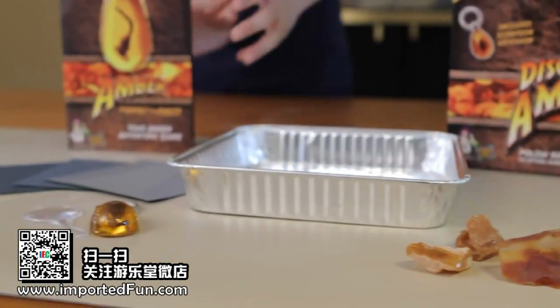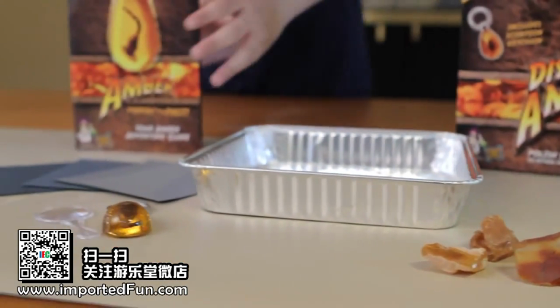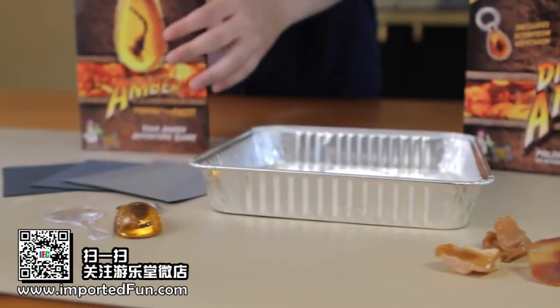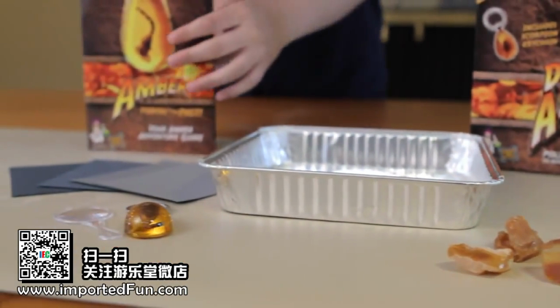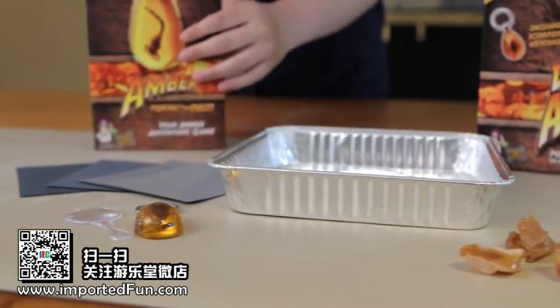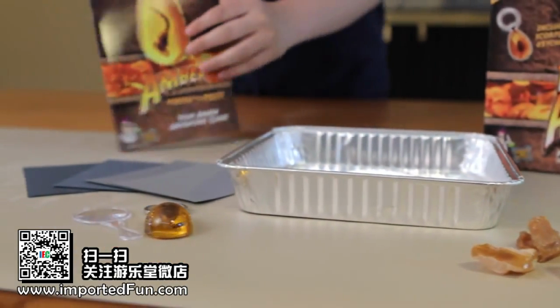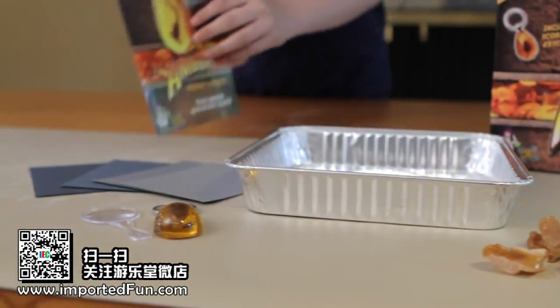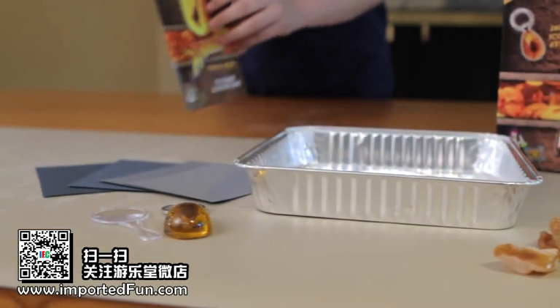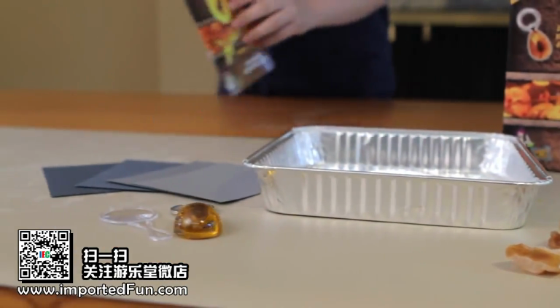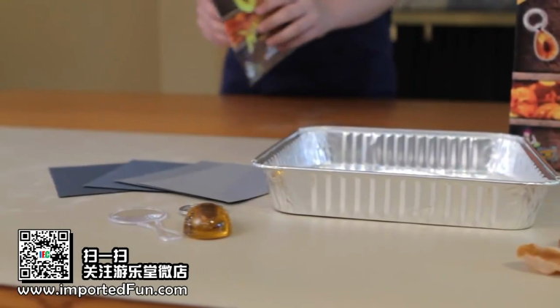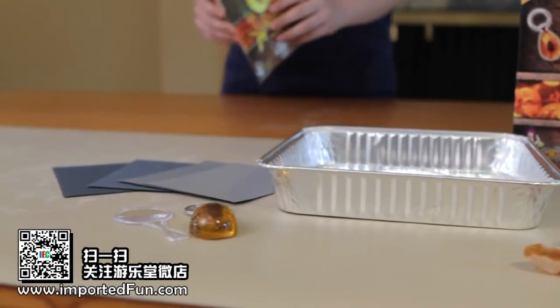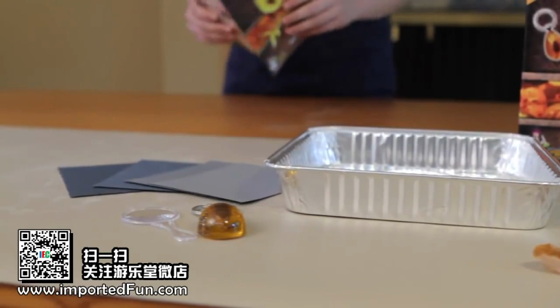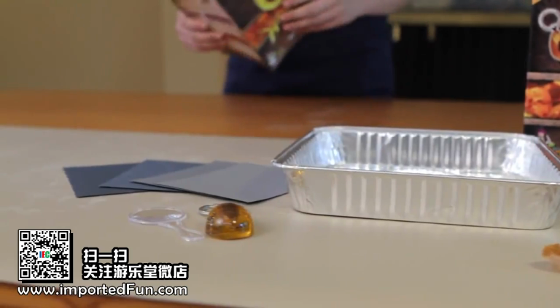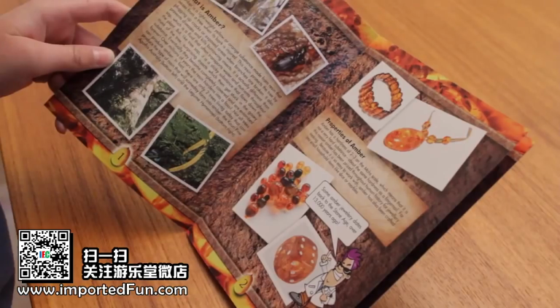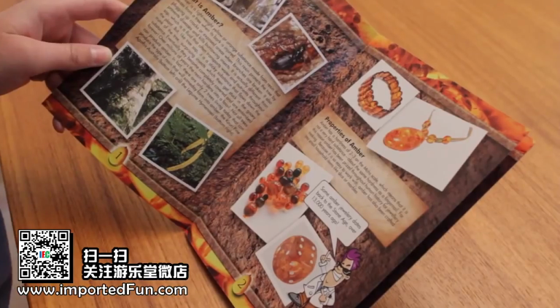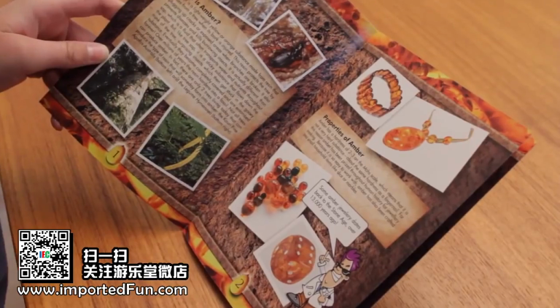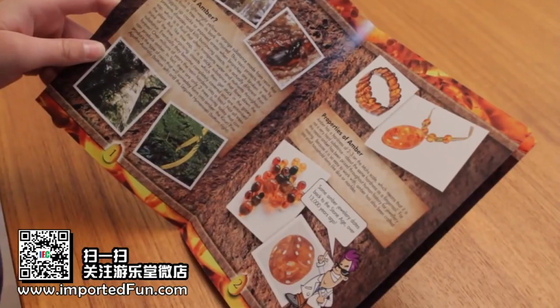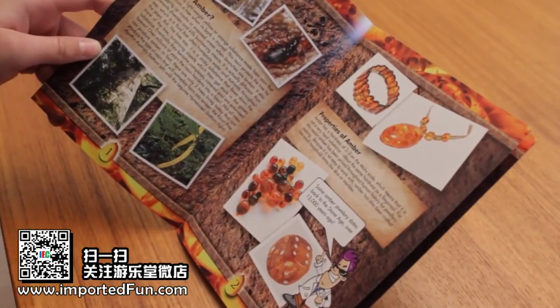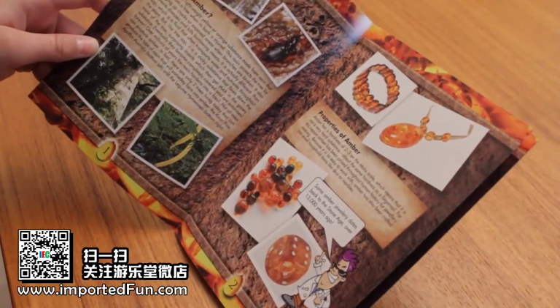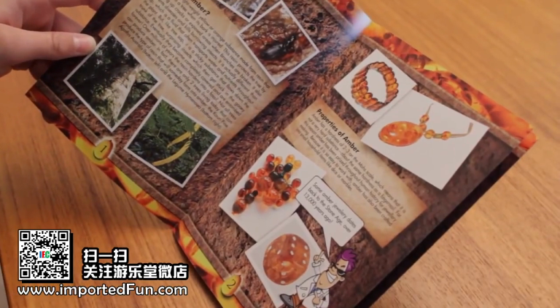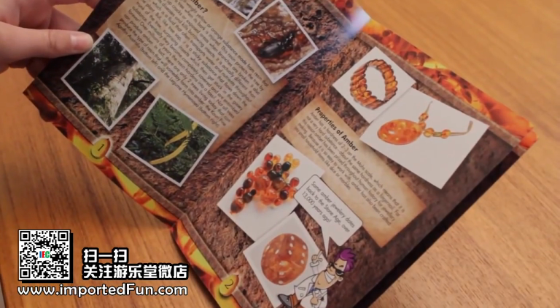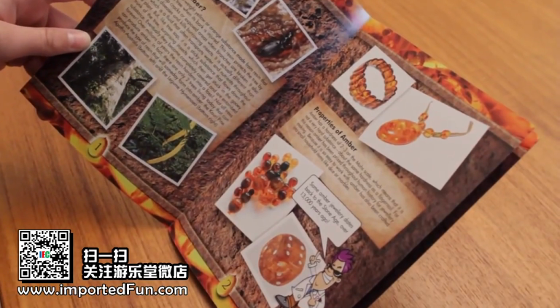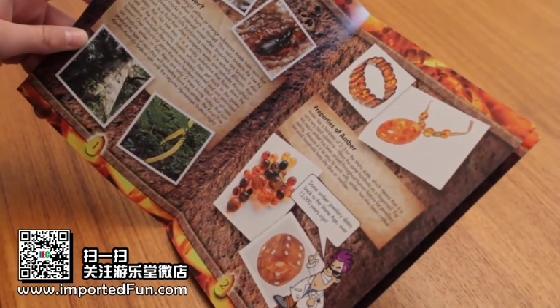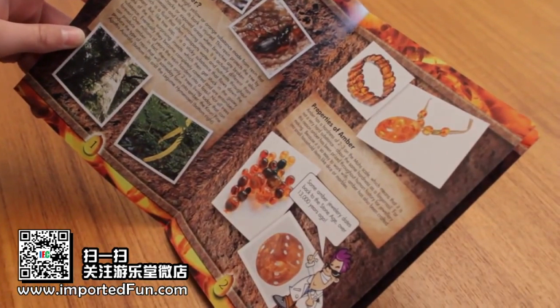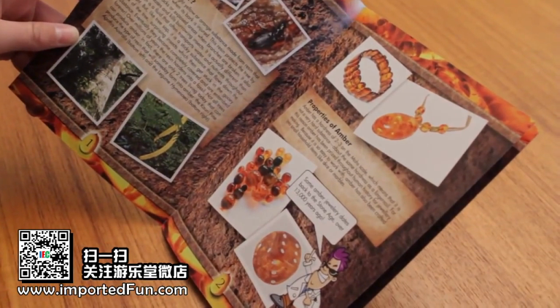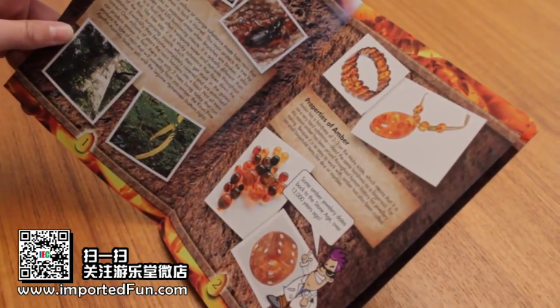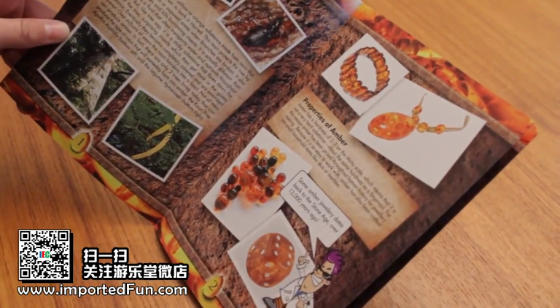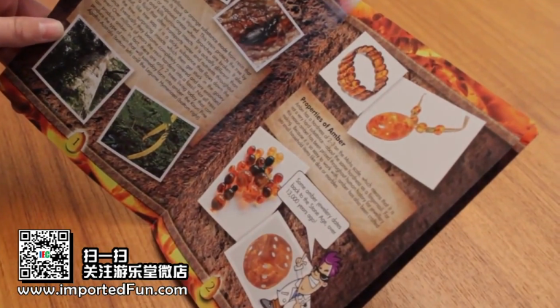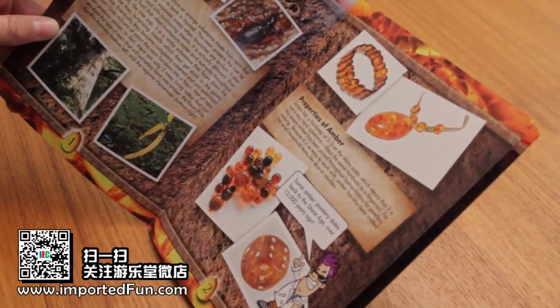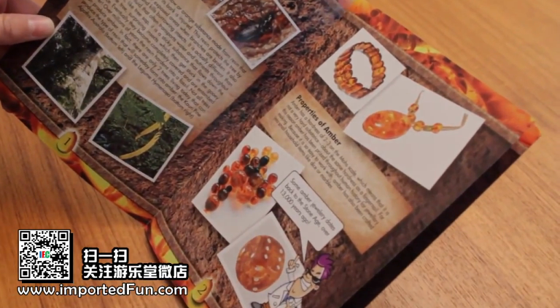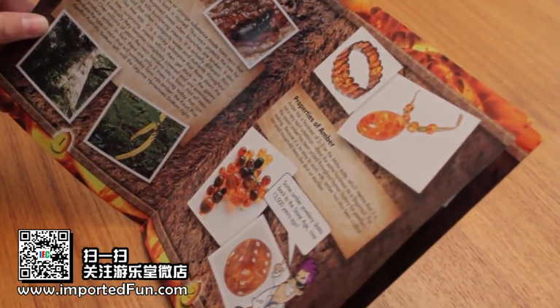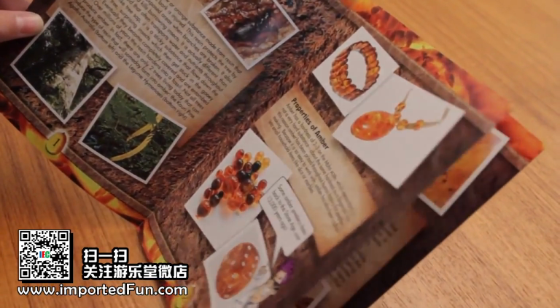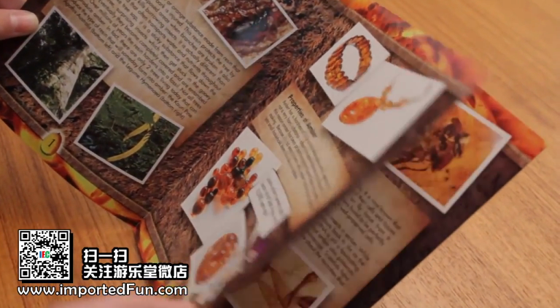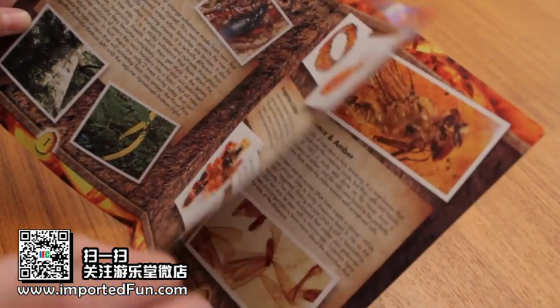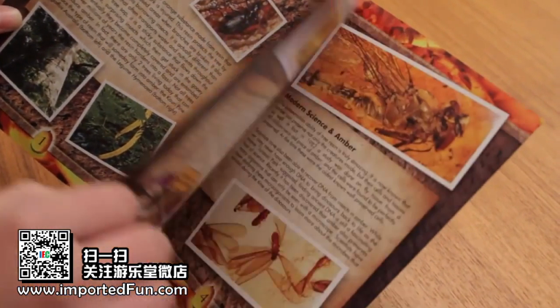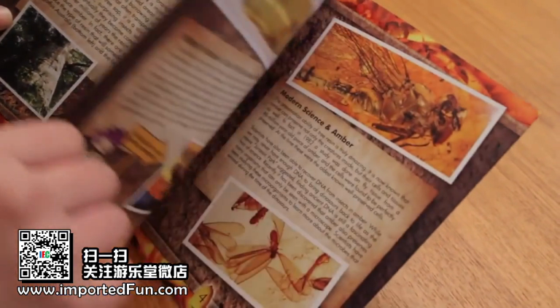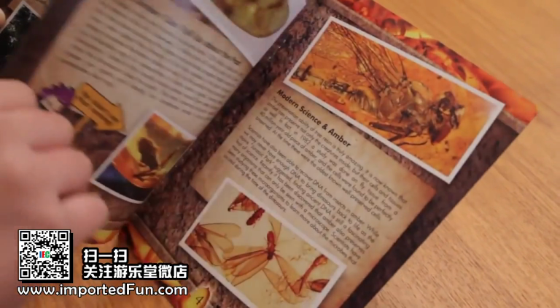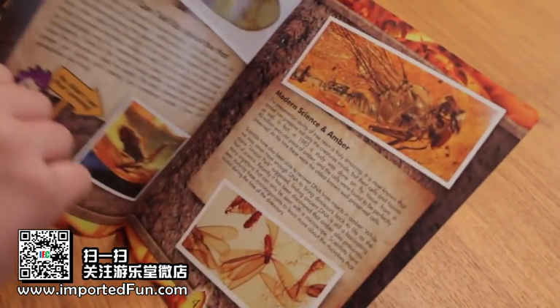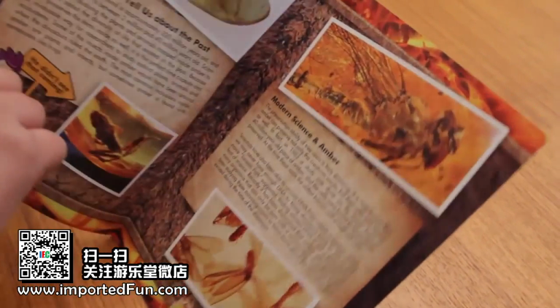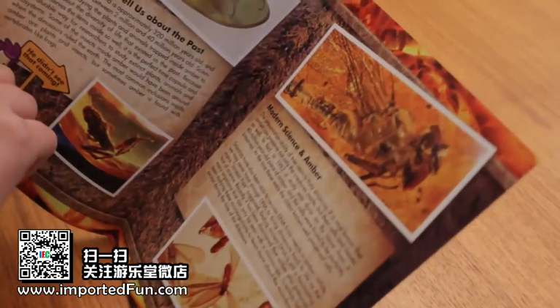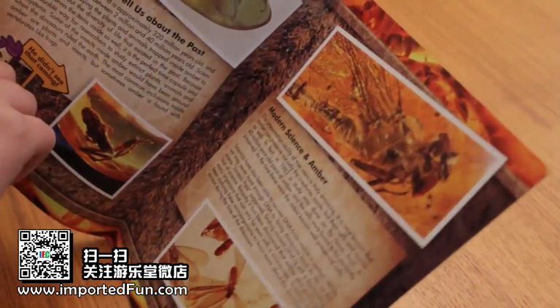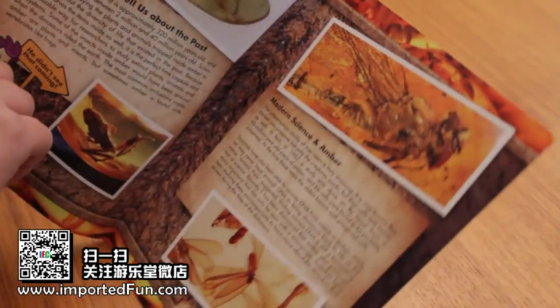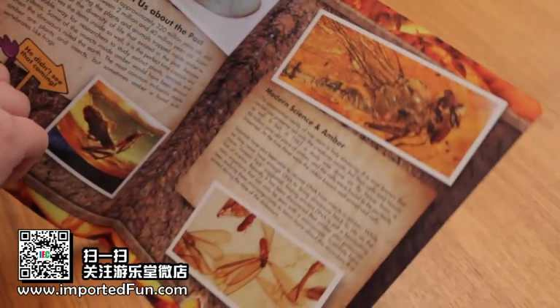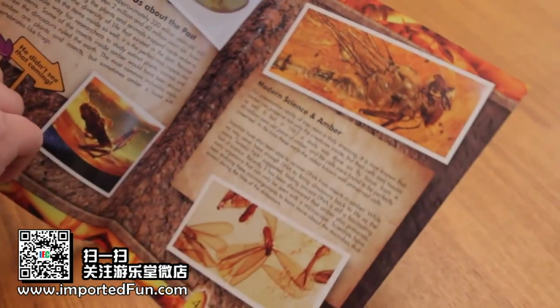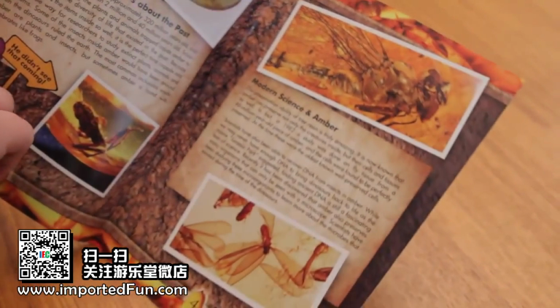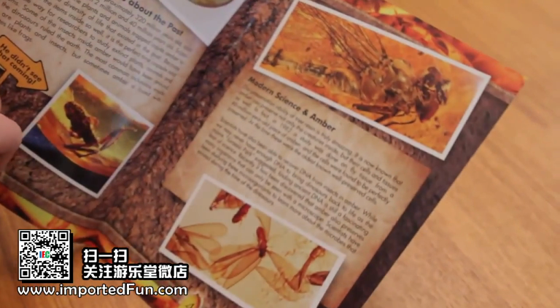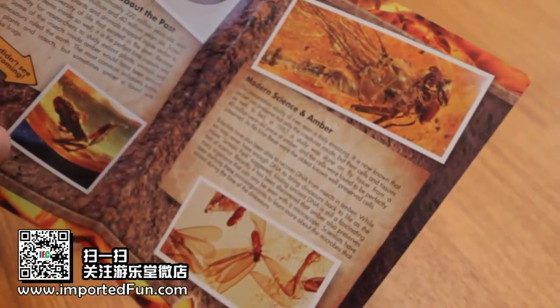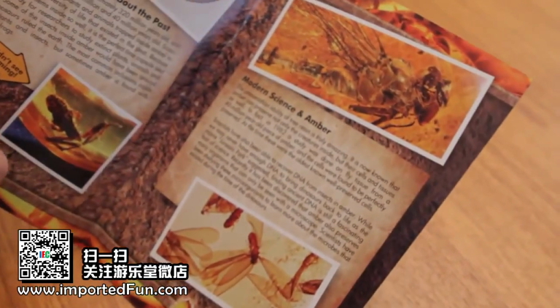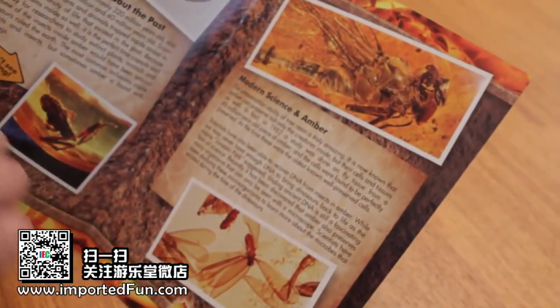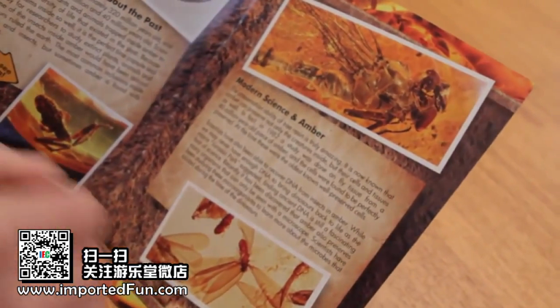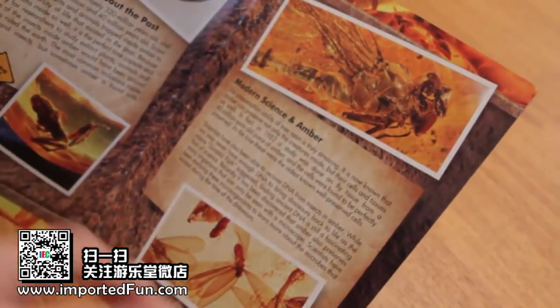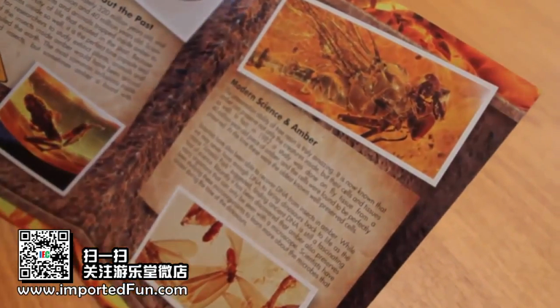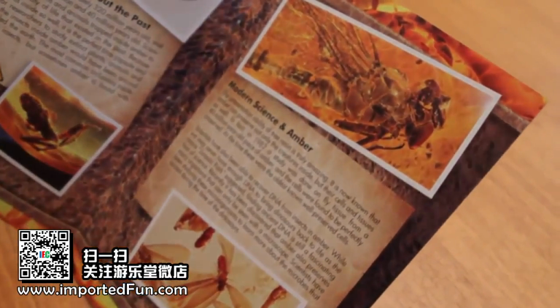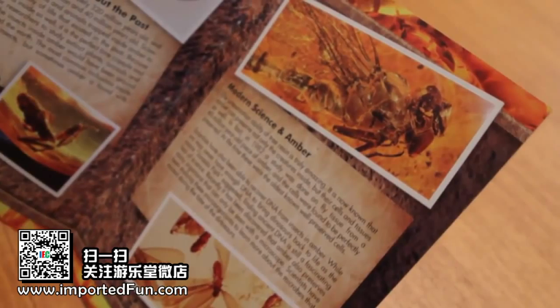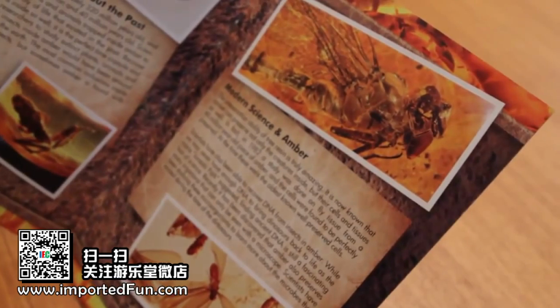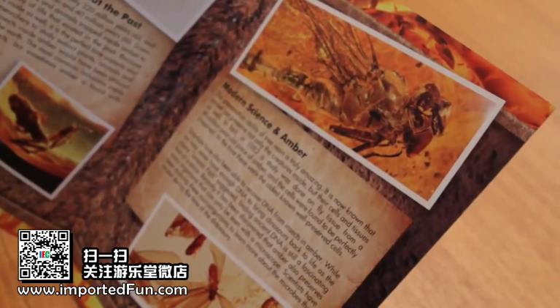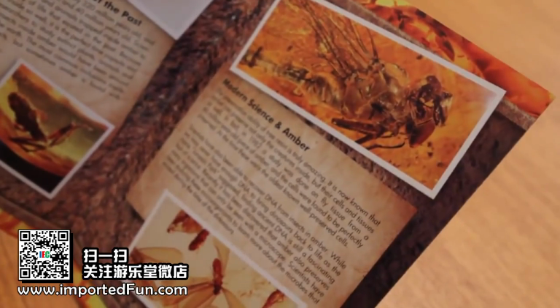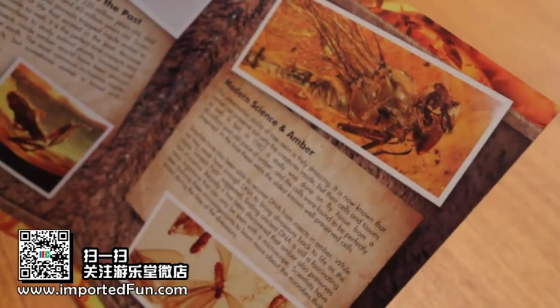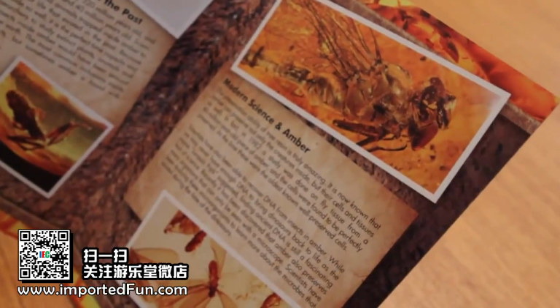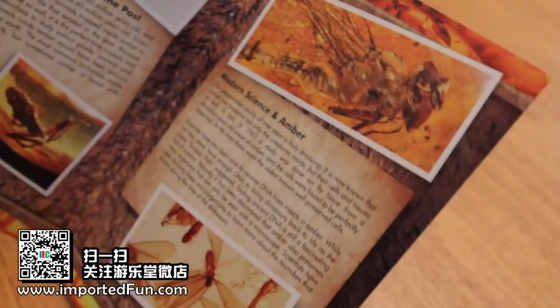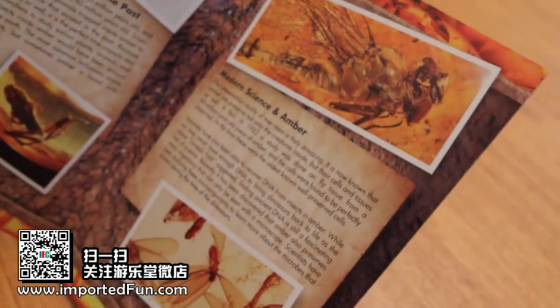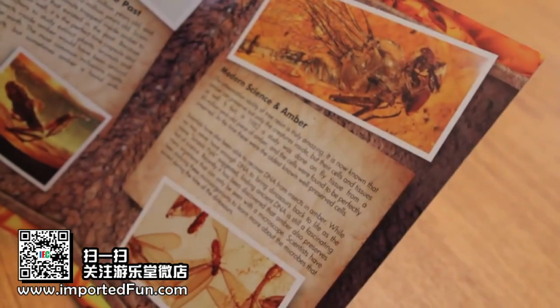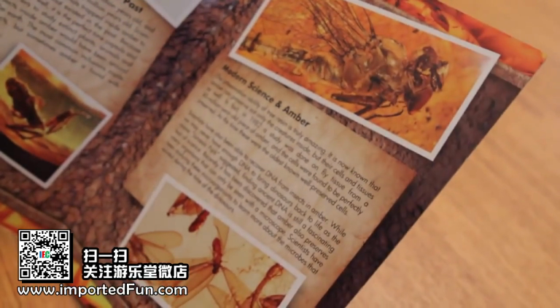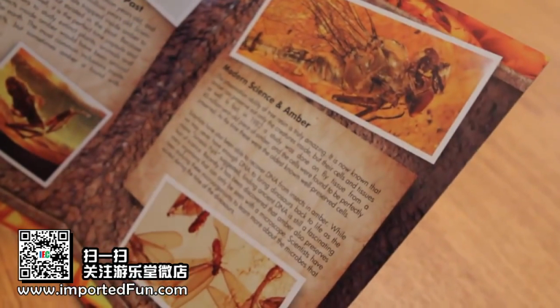The adventure guide explains how amber is formed and even shows you how to test for fake amber.